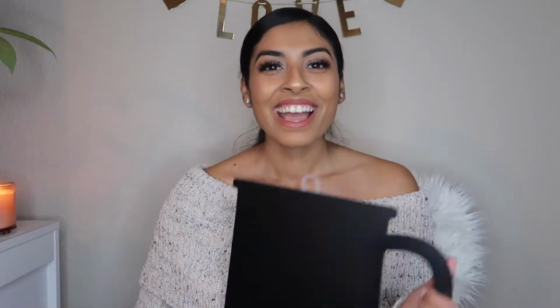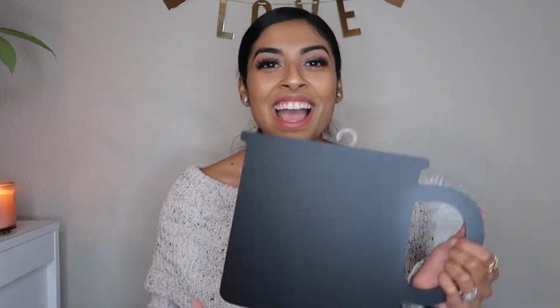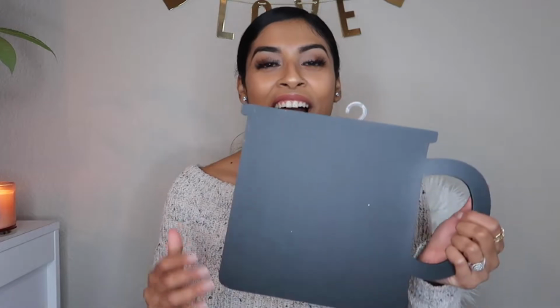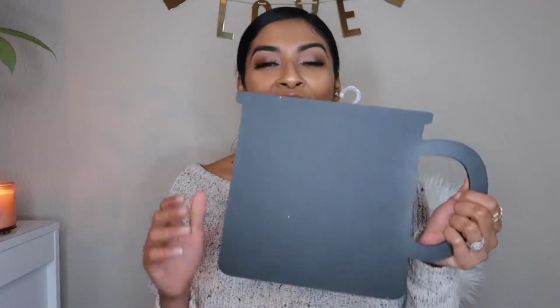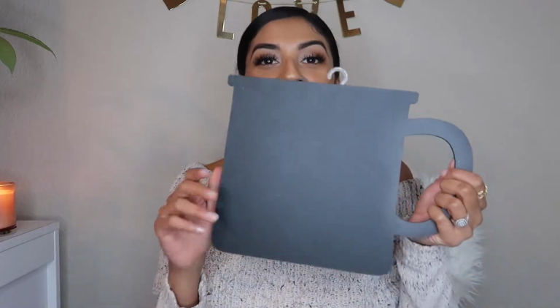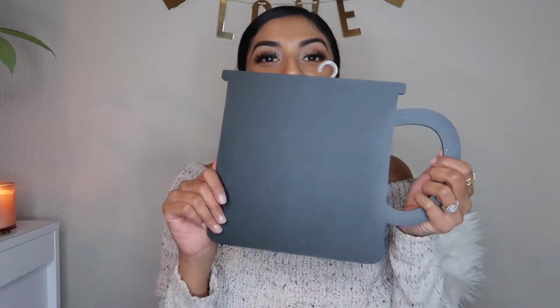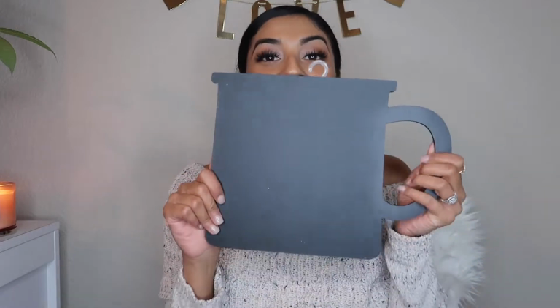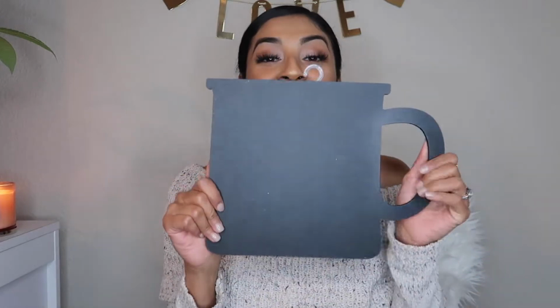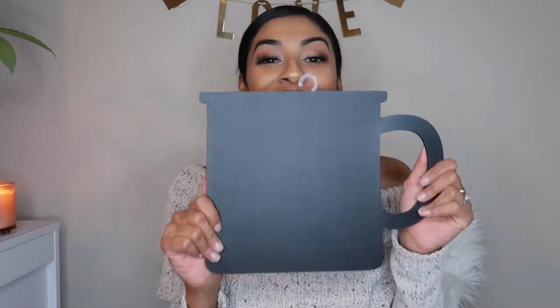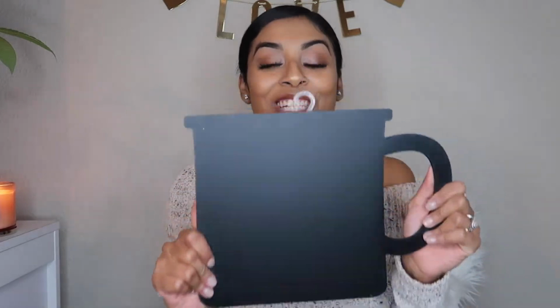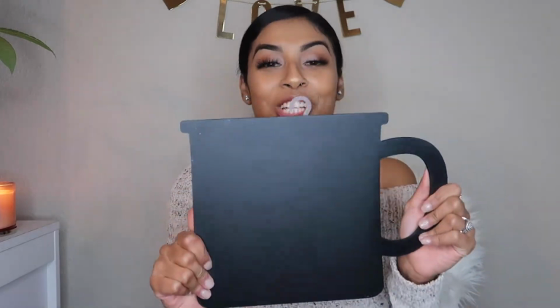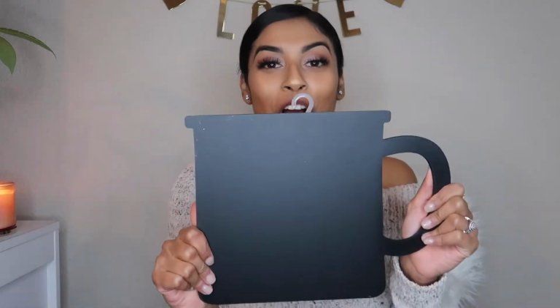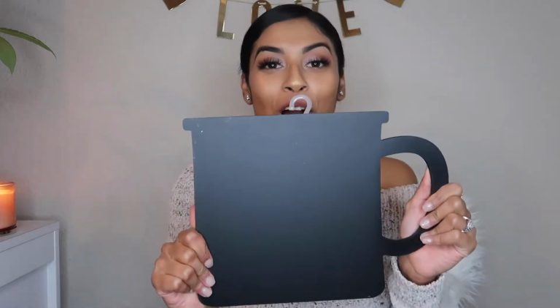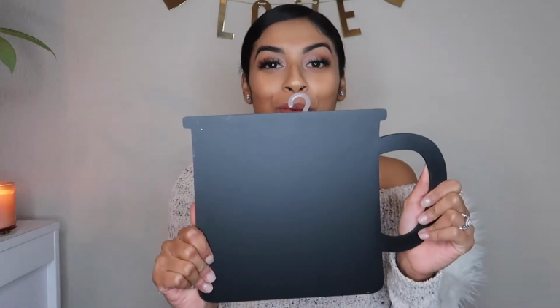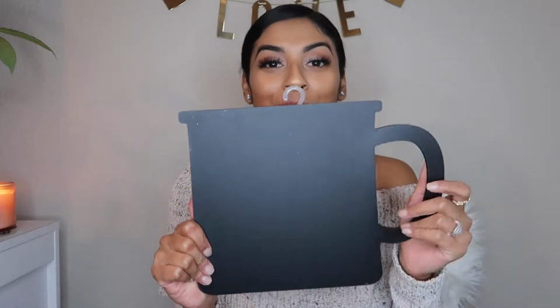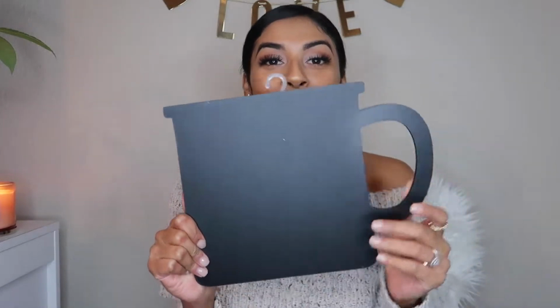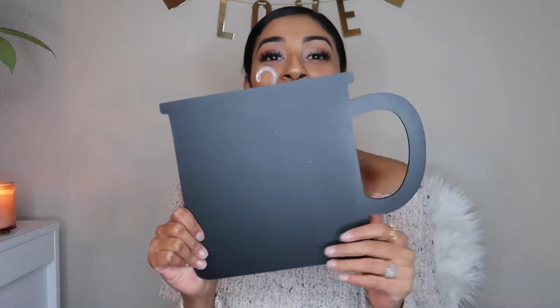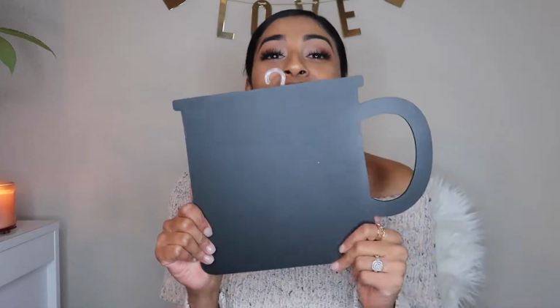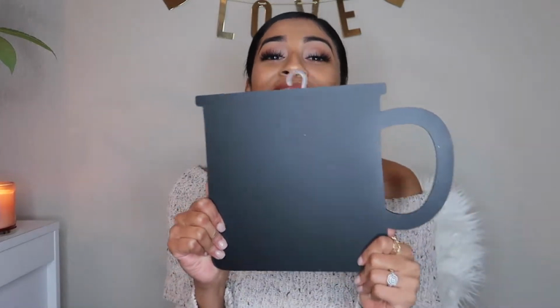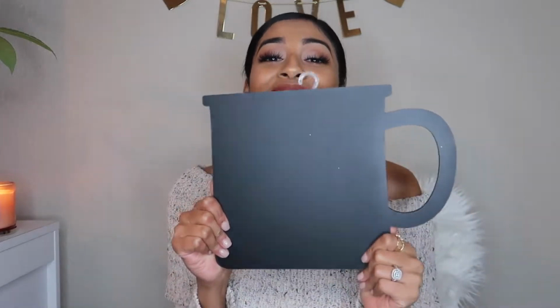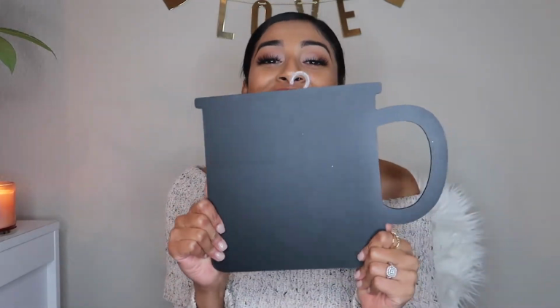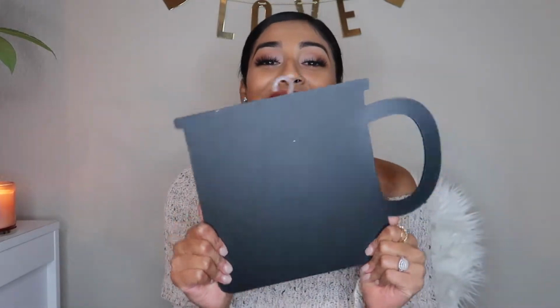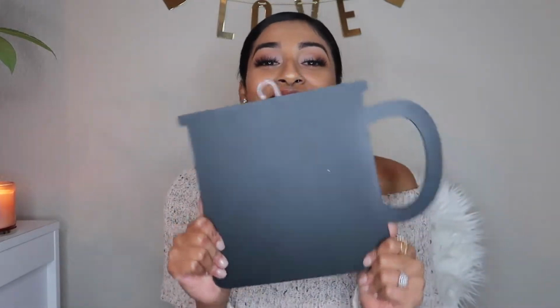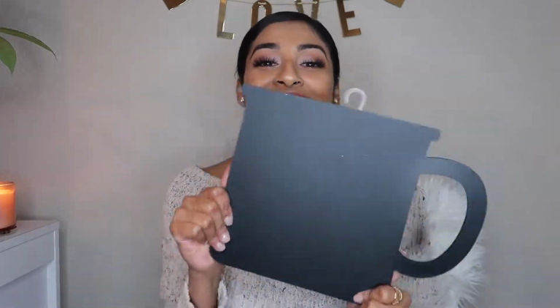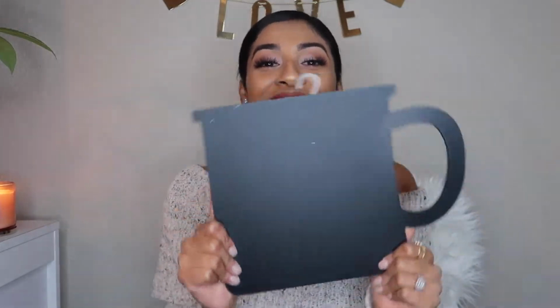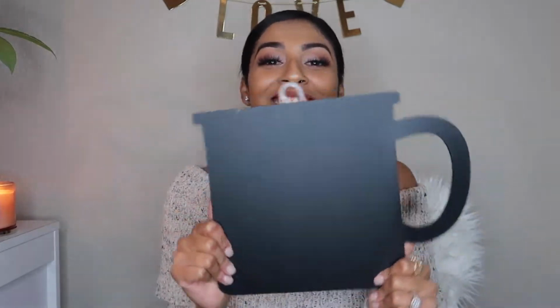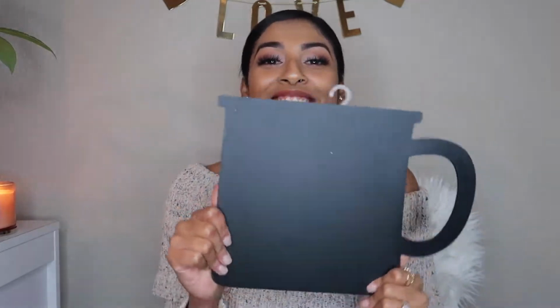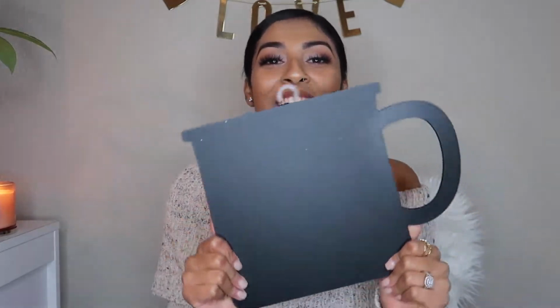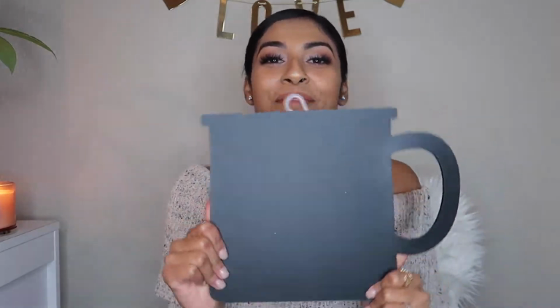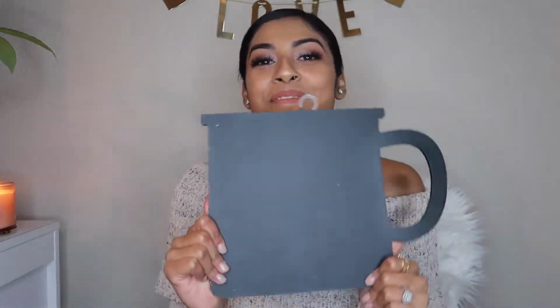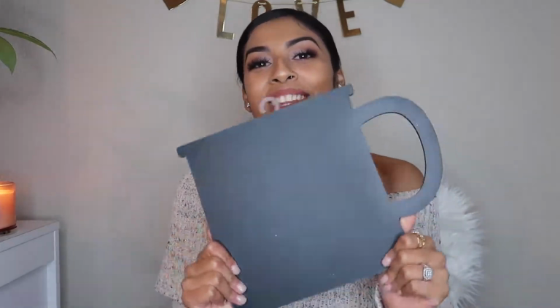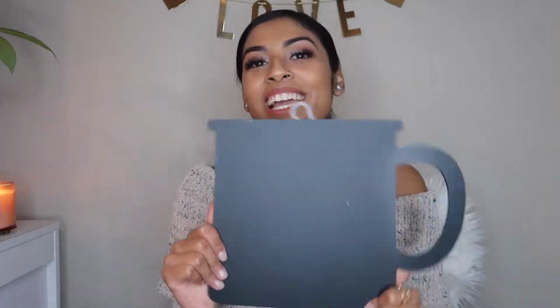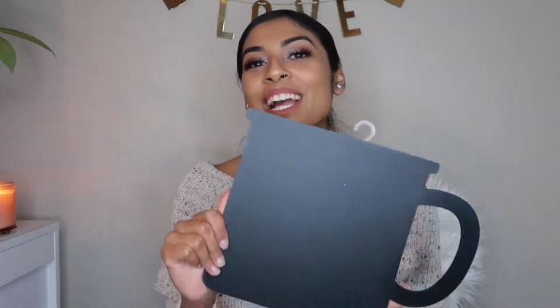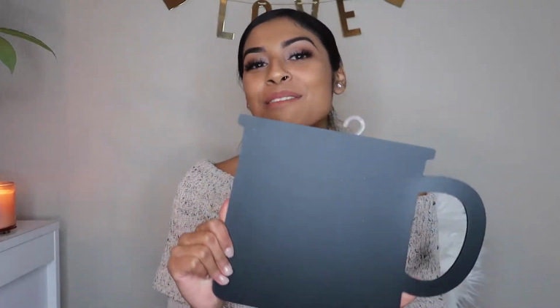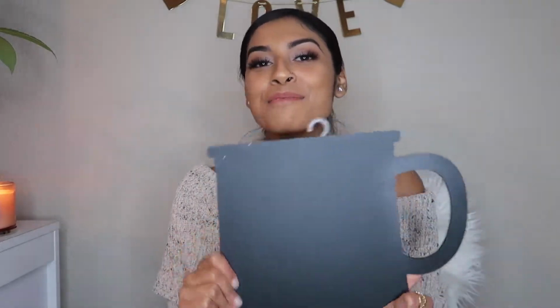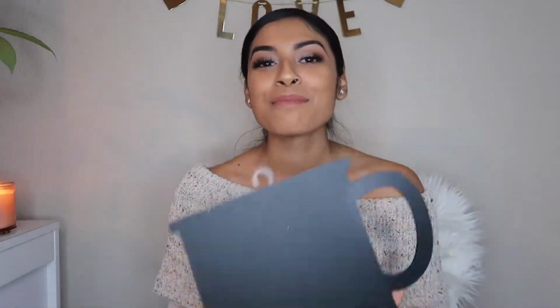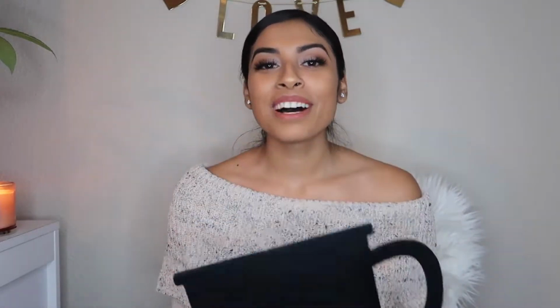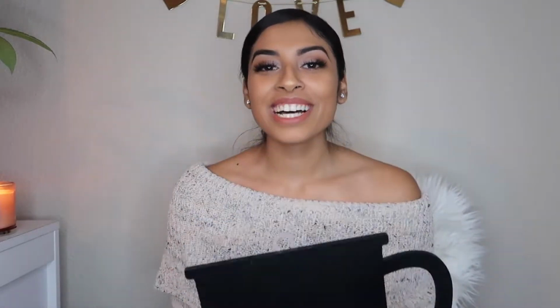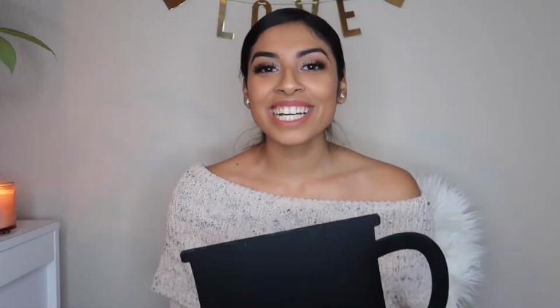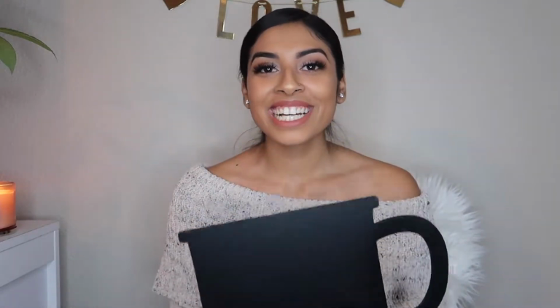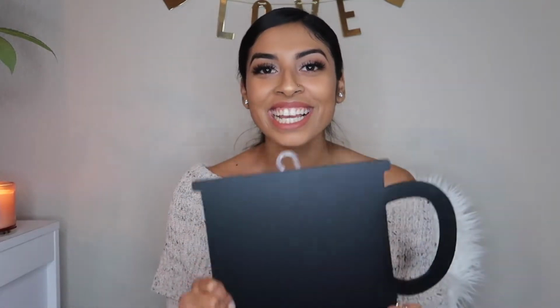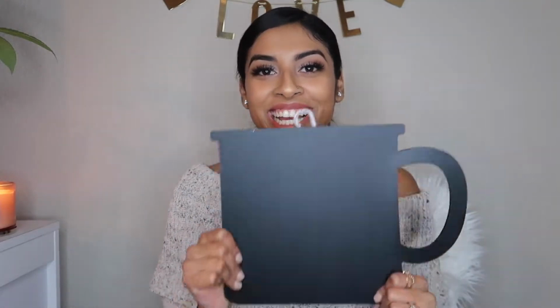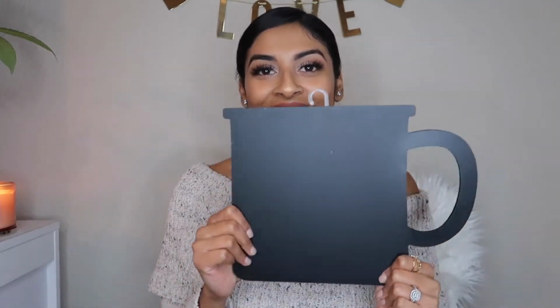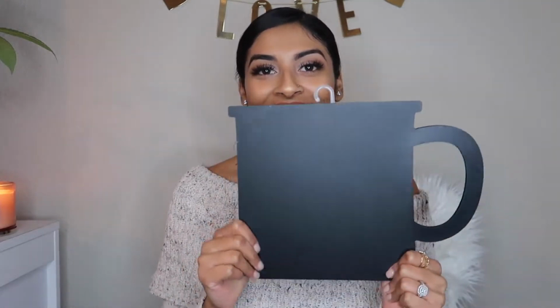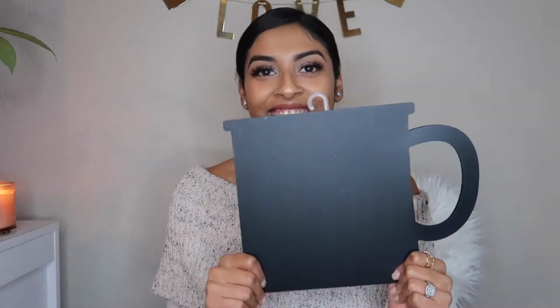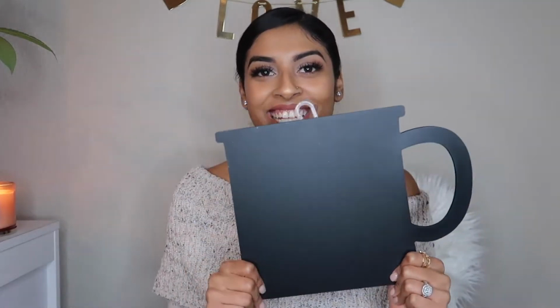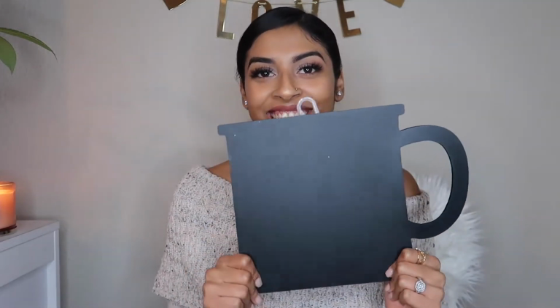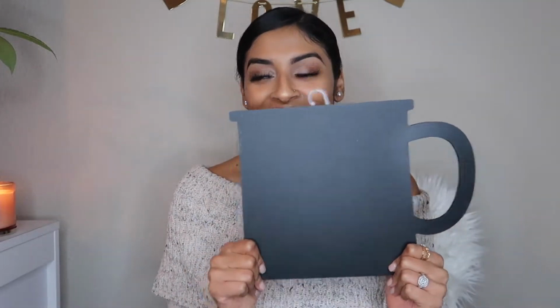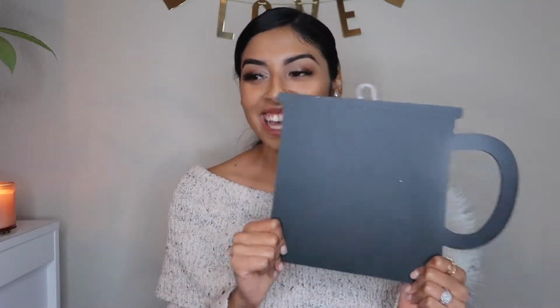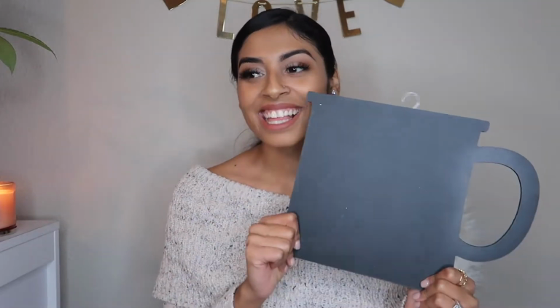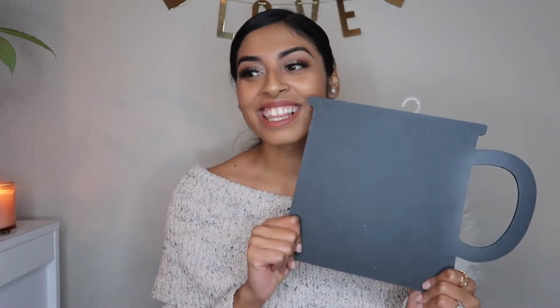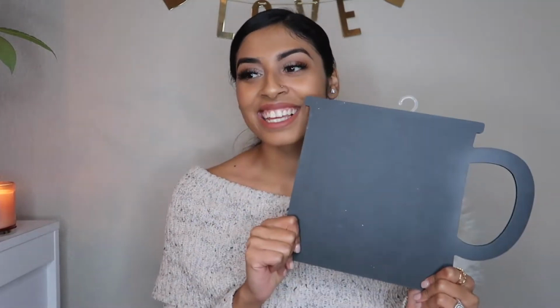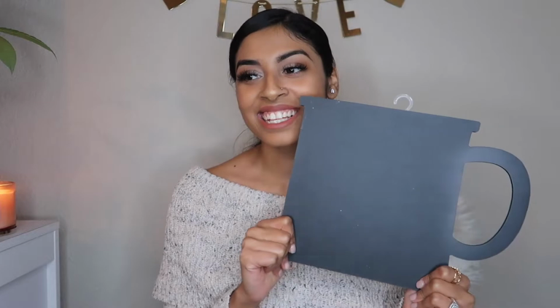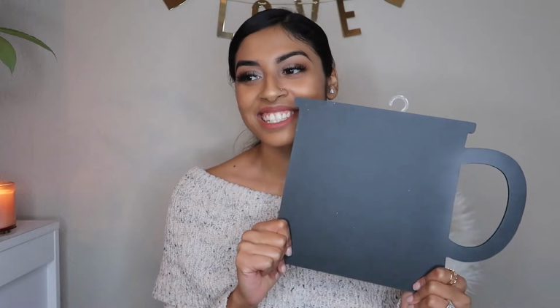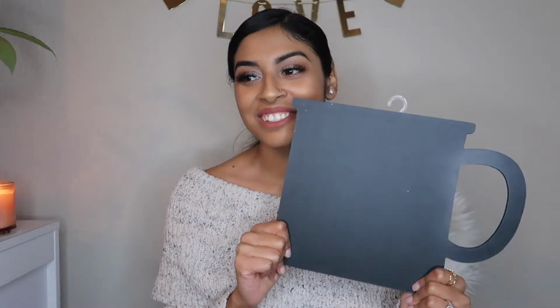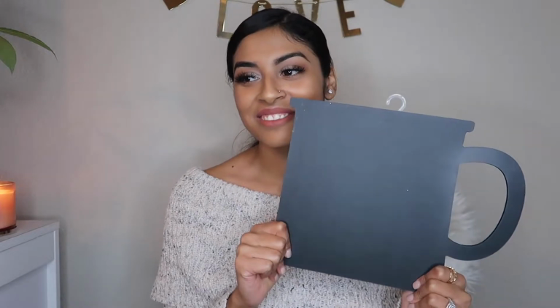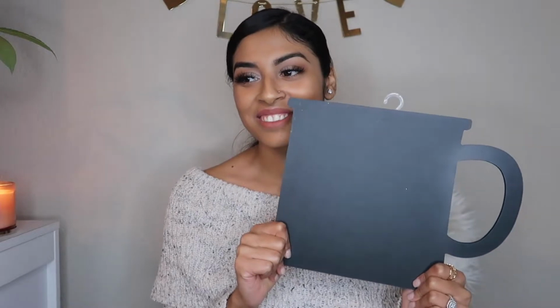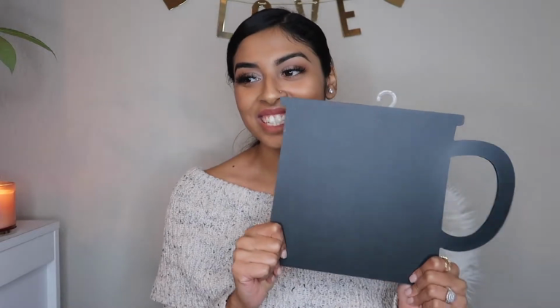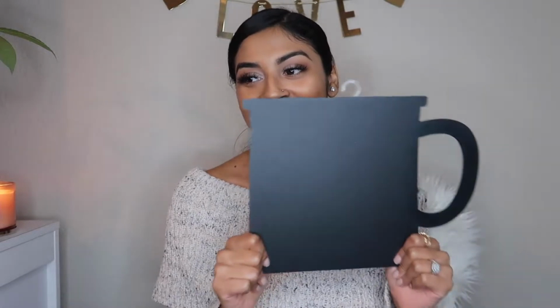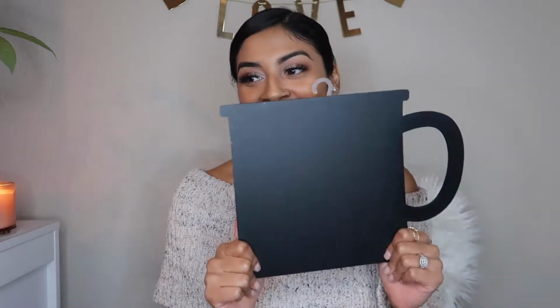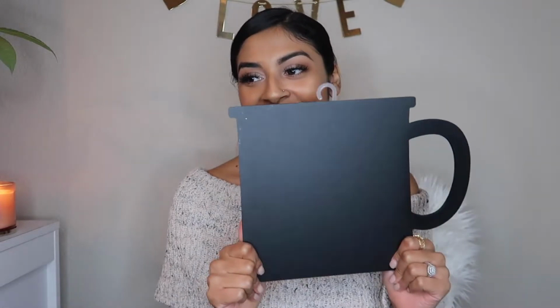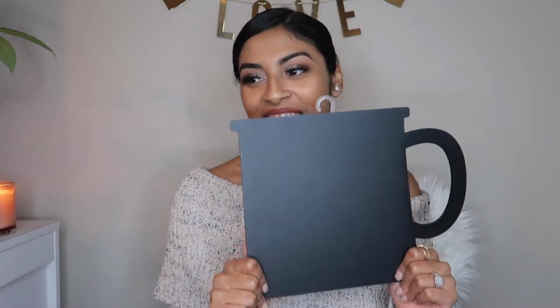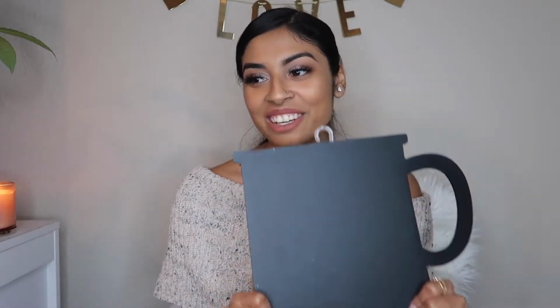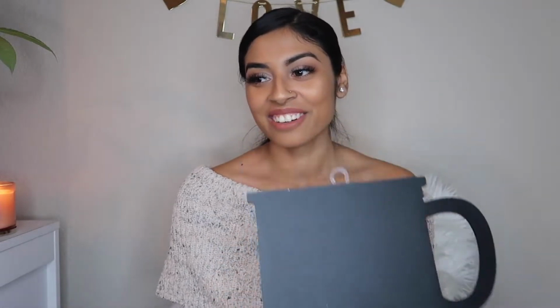I got this chalkboard shaped like a mug, and I think it's really cute.